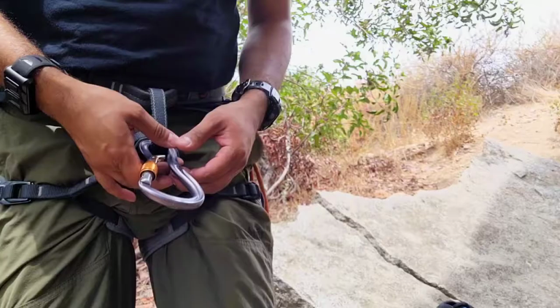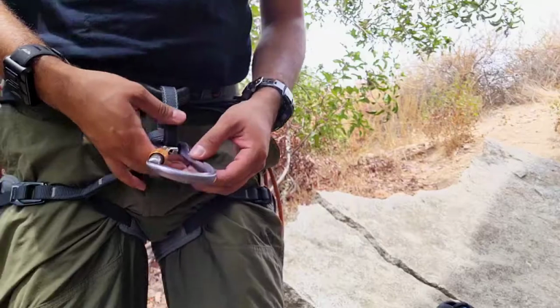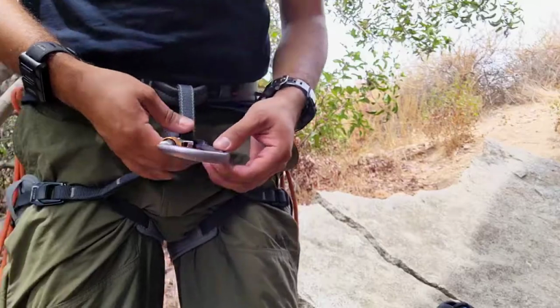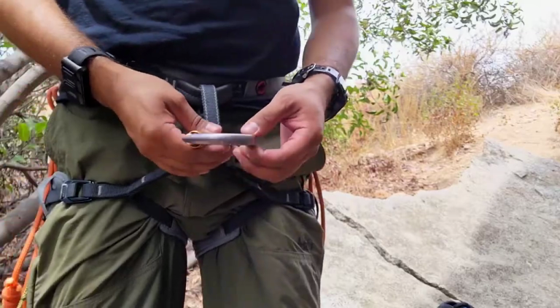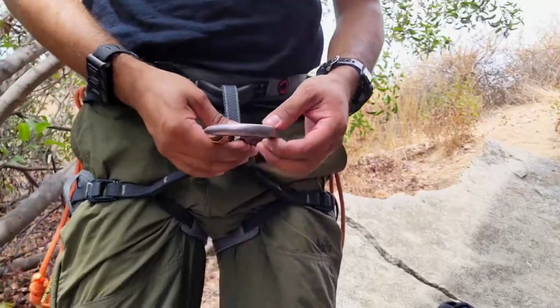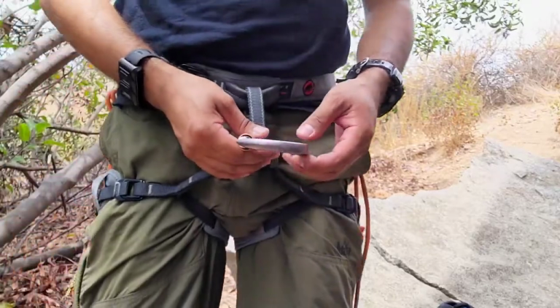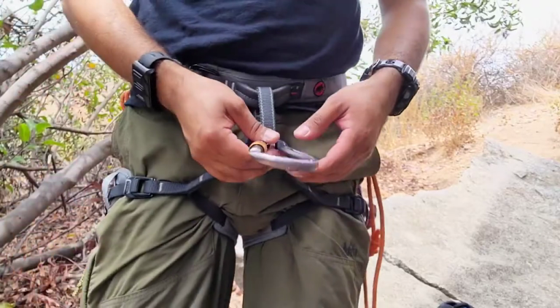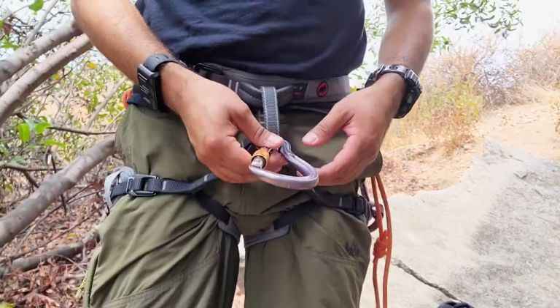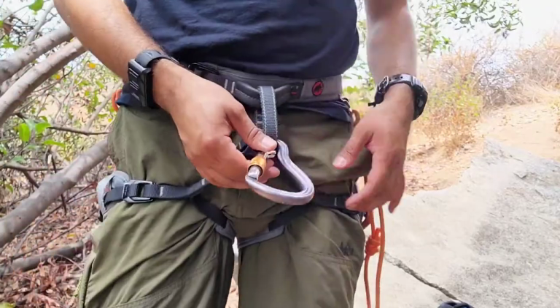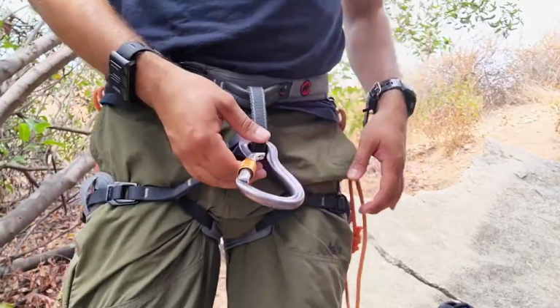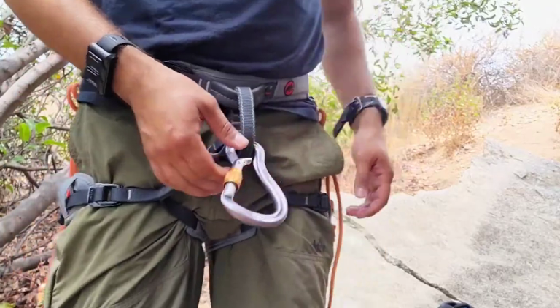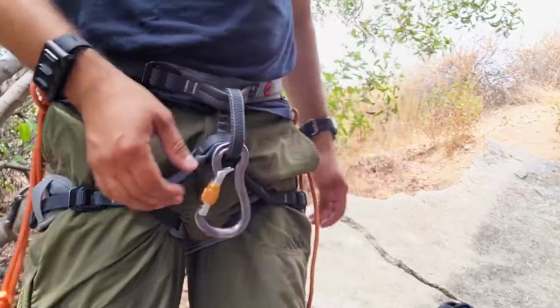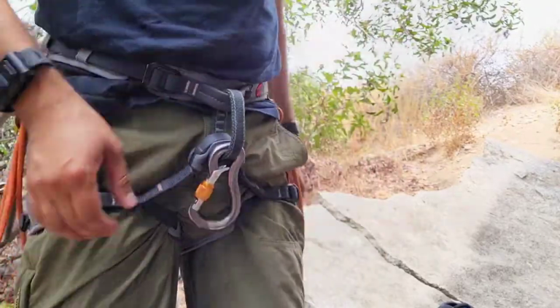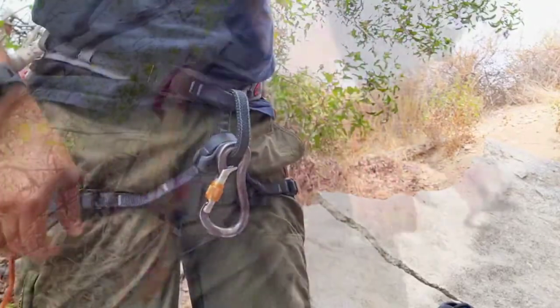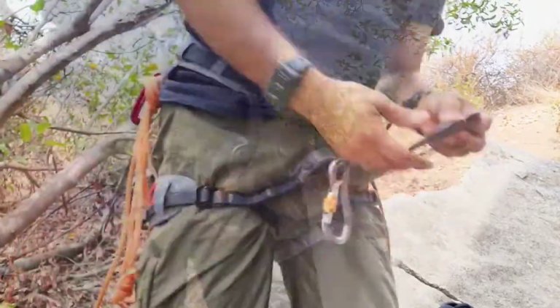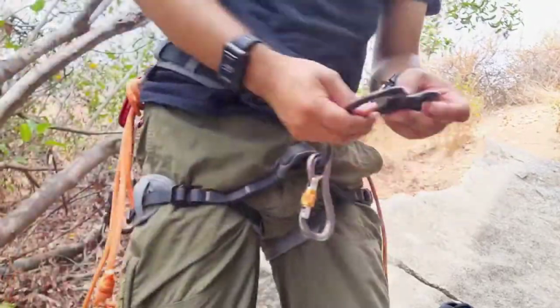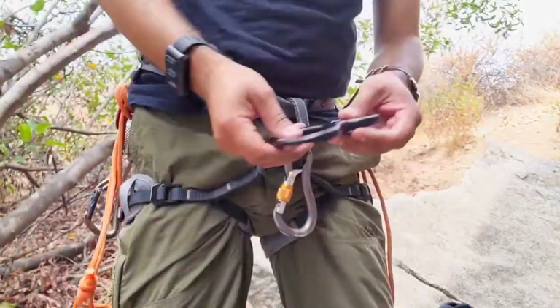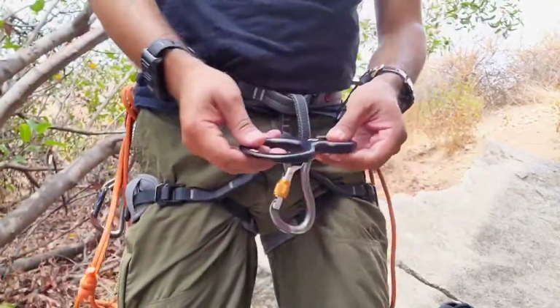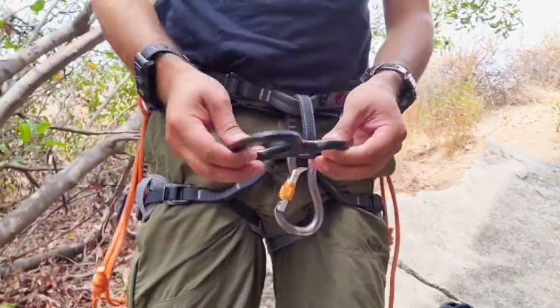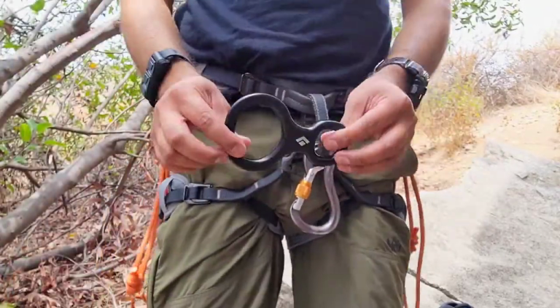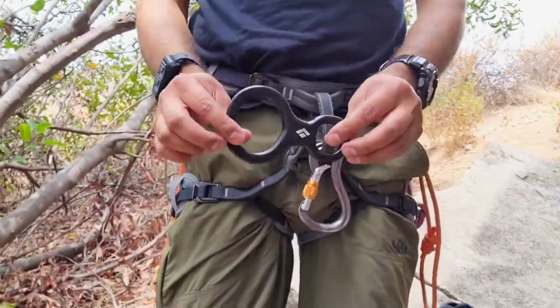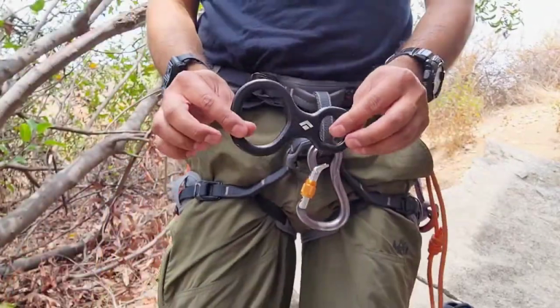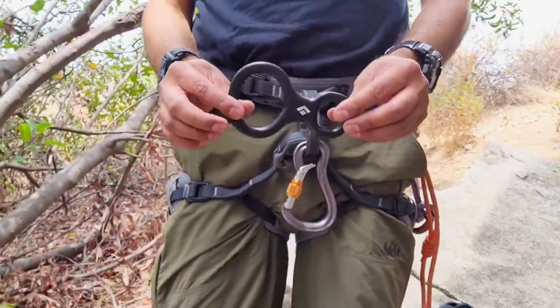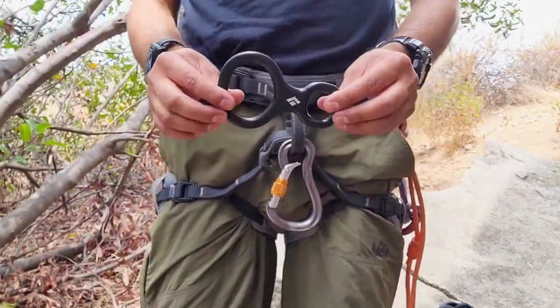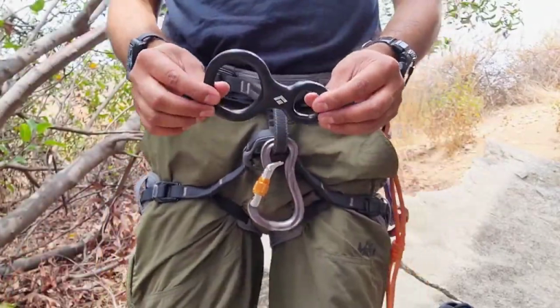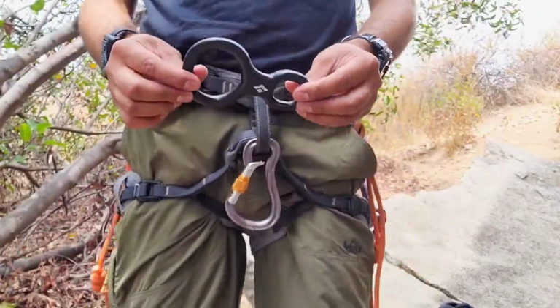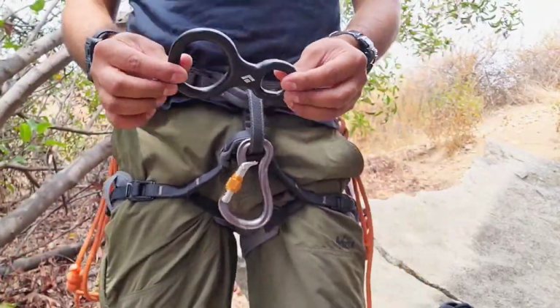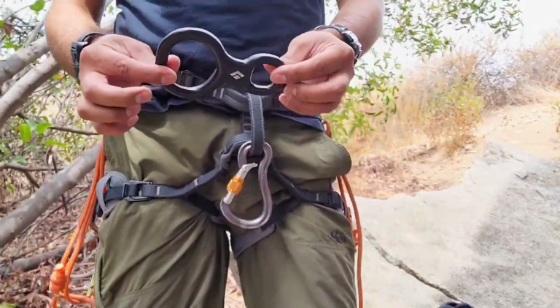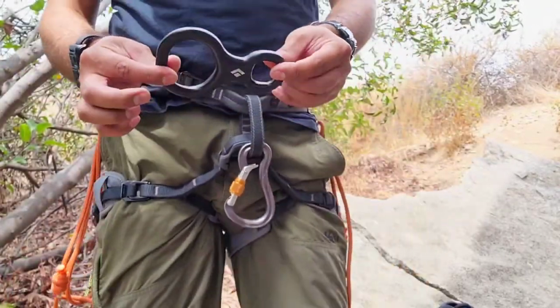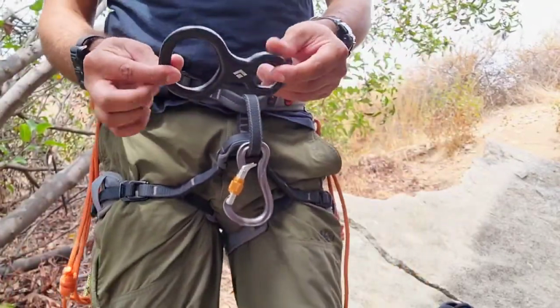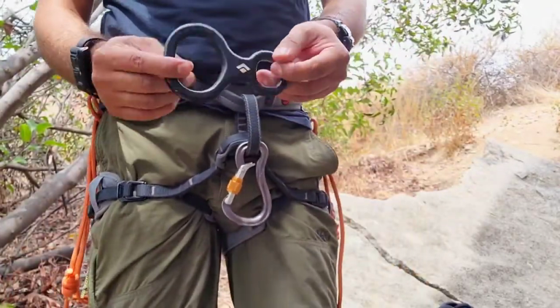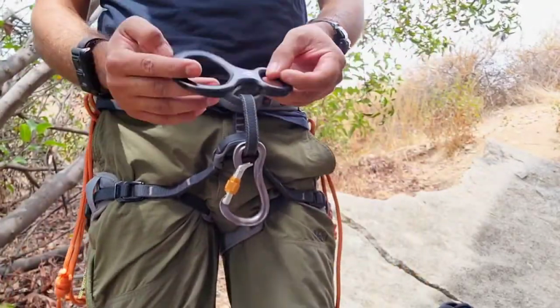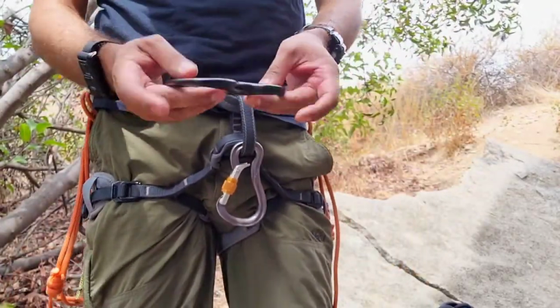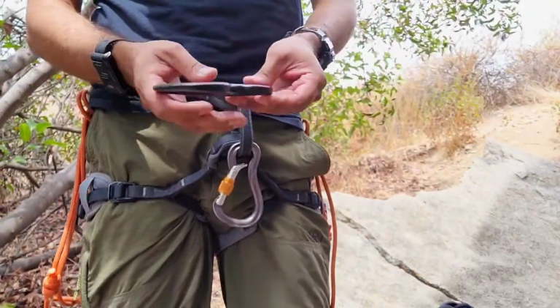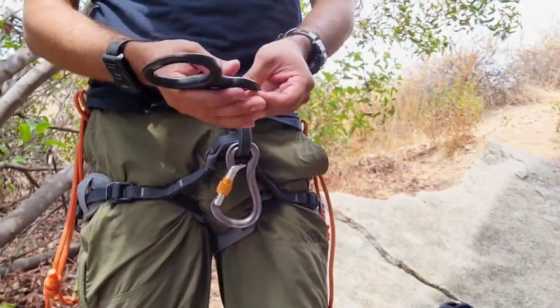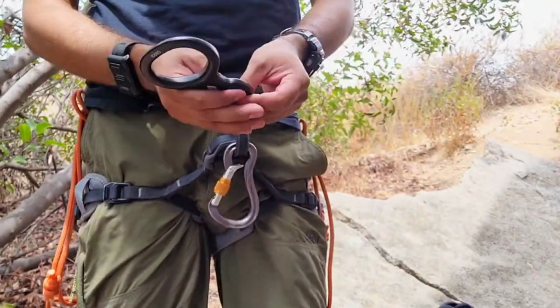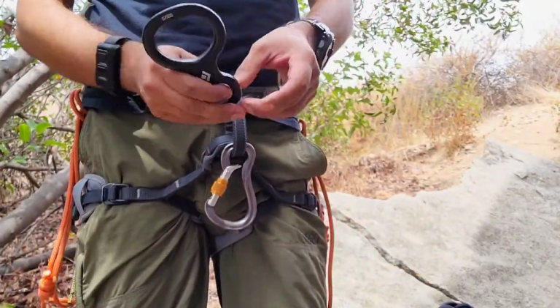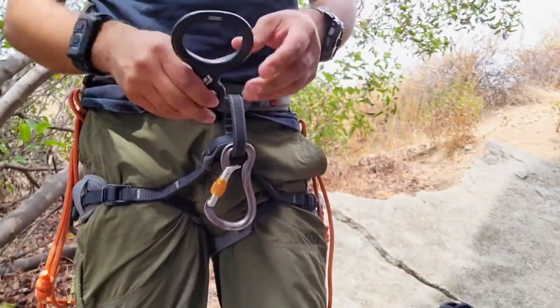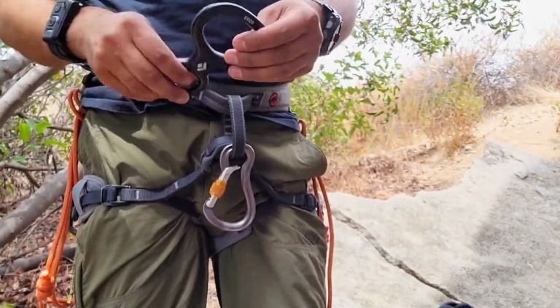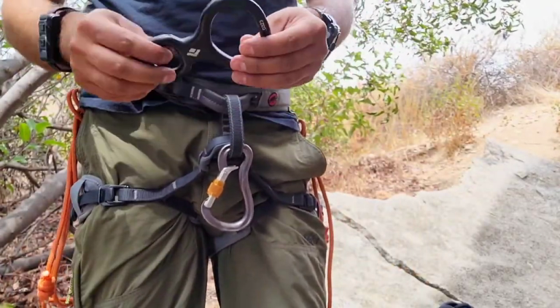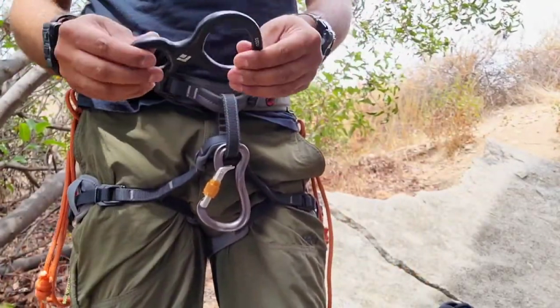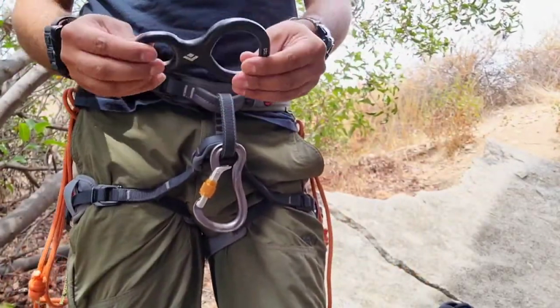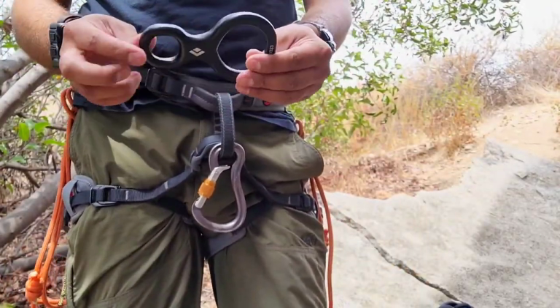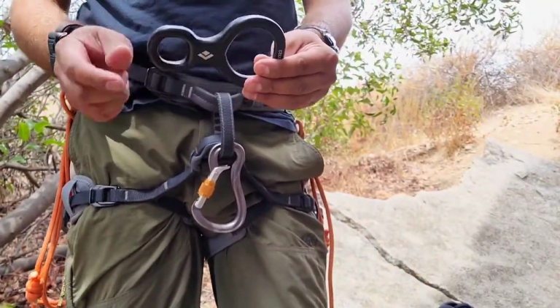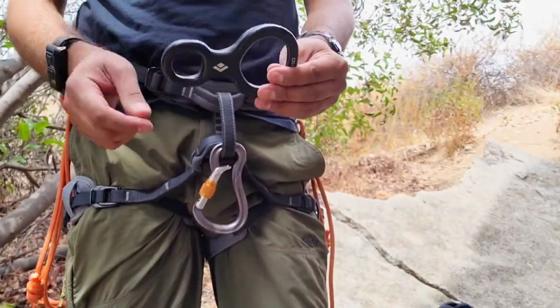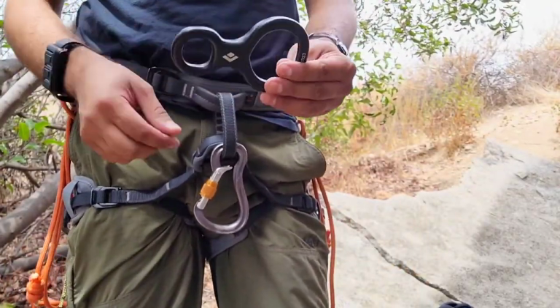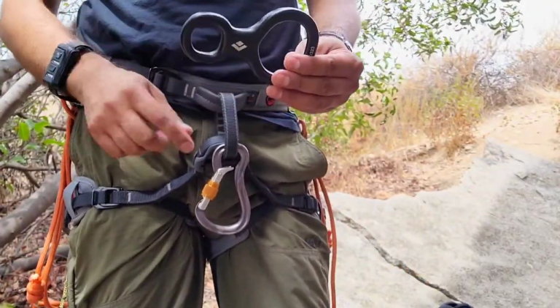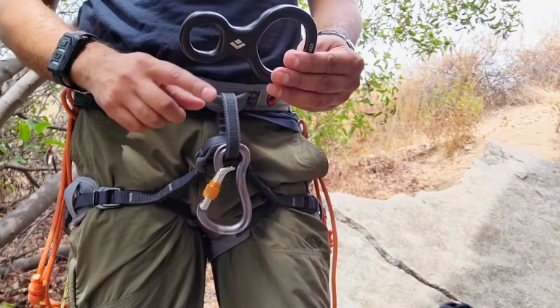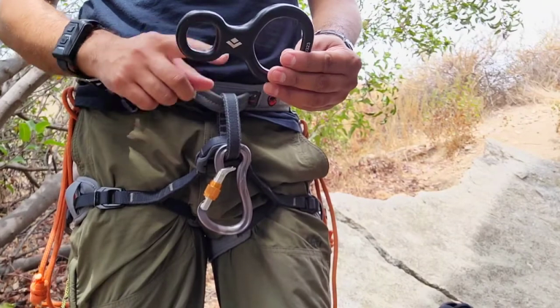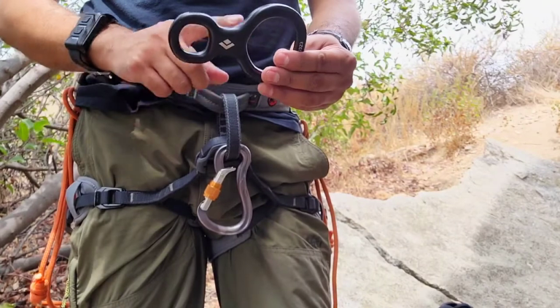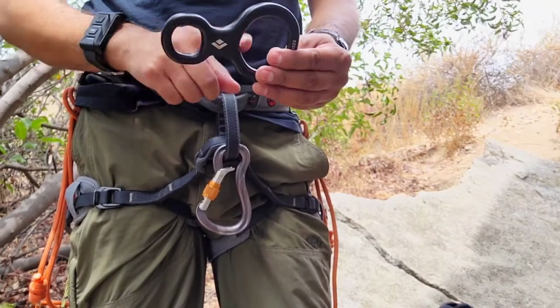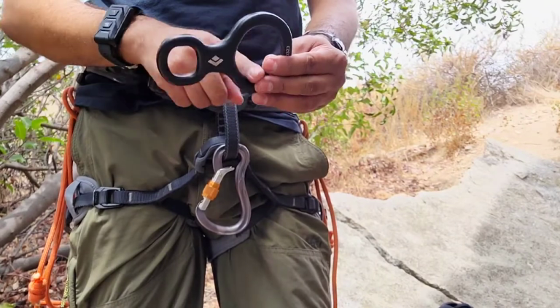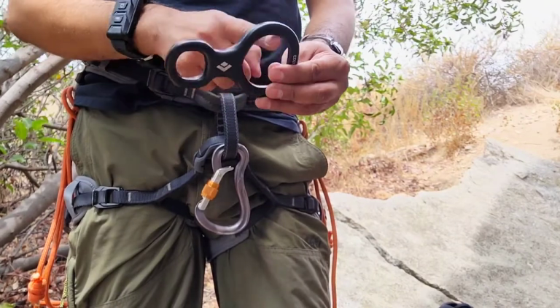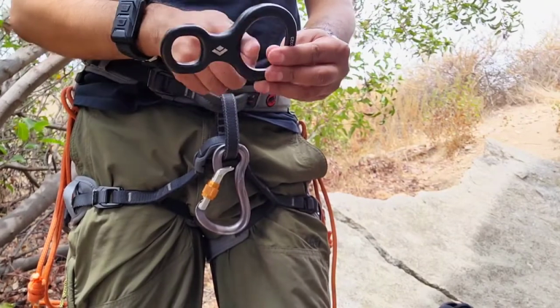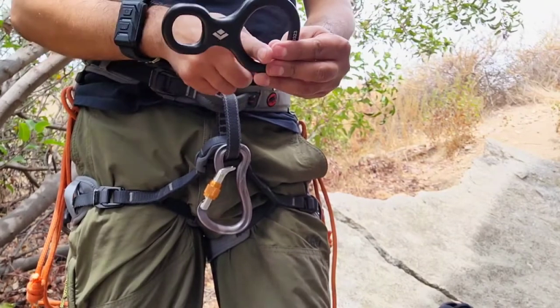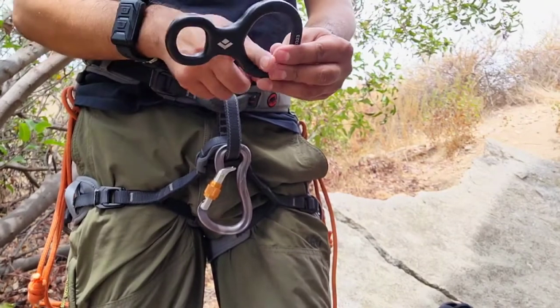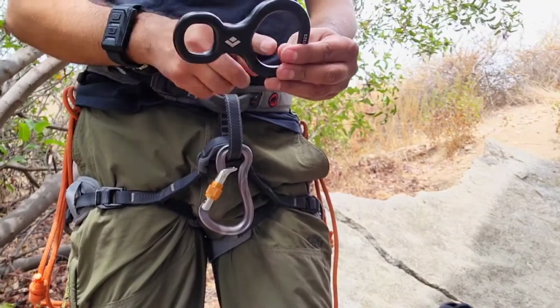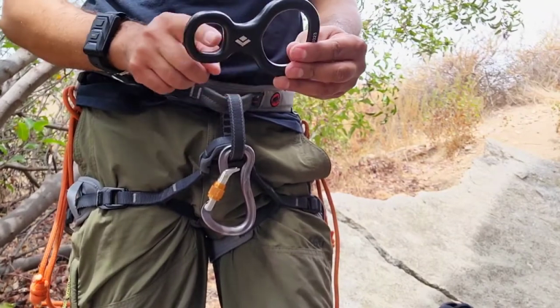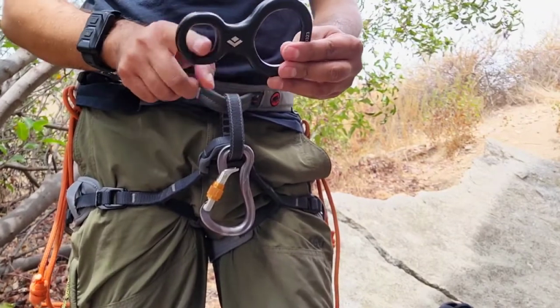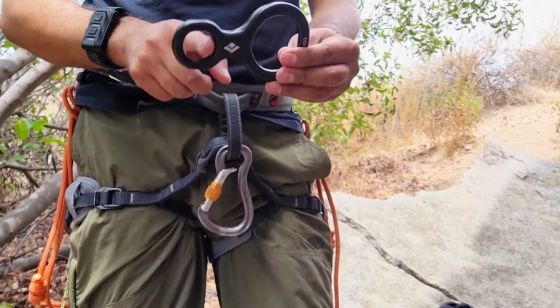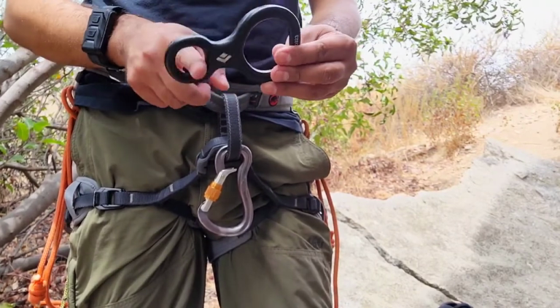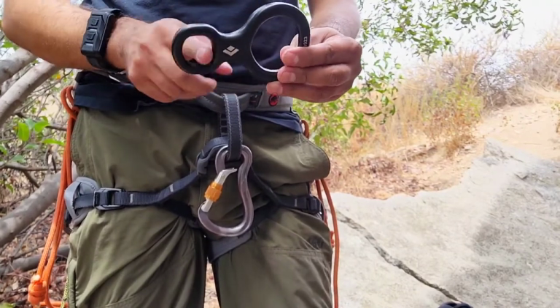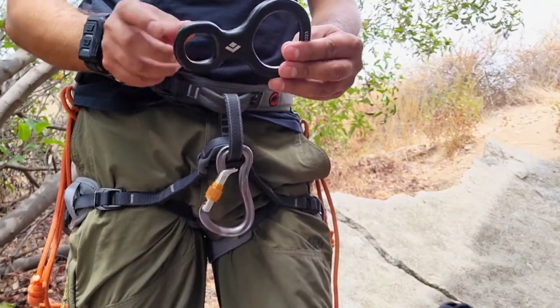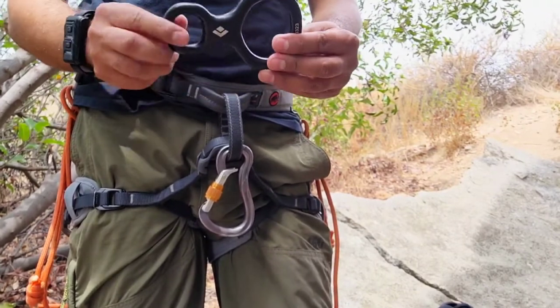This is how you use a figure-eight belay device. You have two loops: one big, one small.